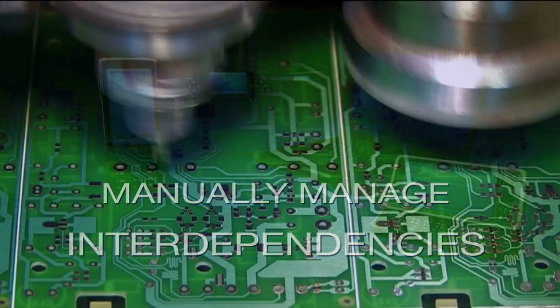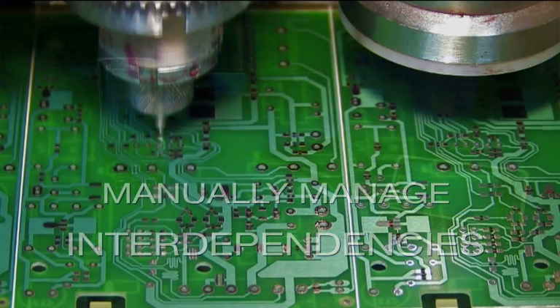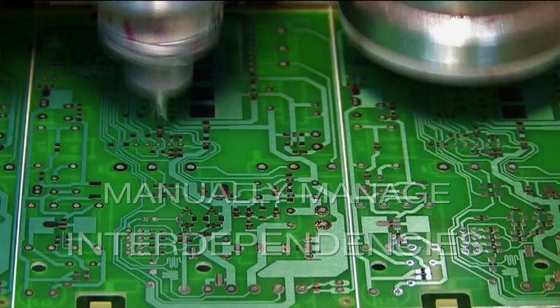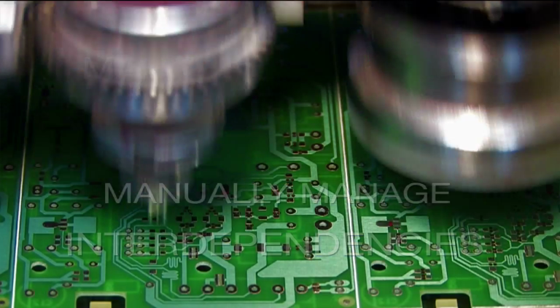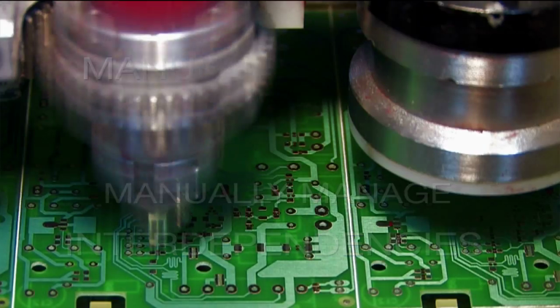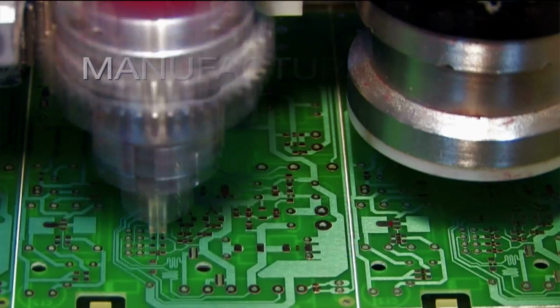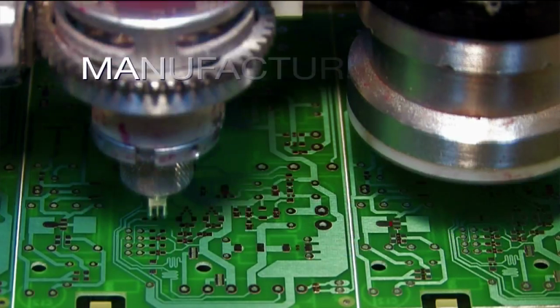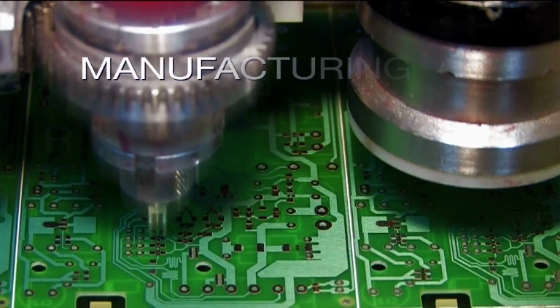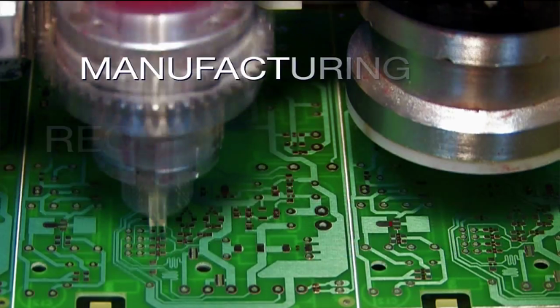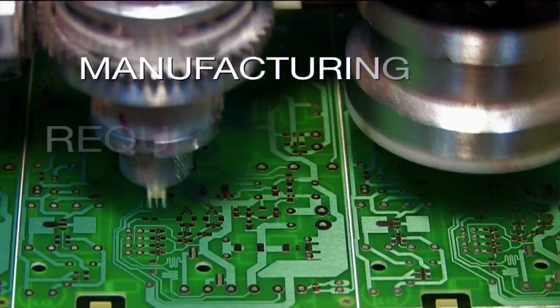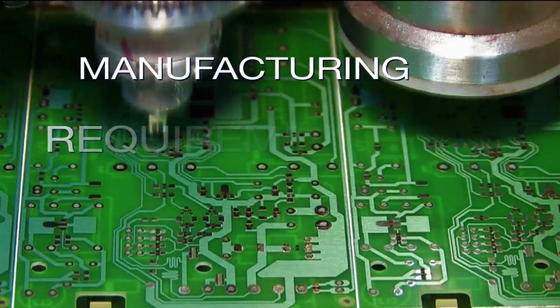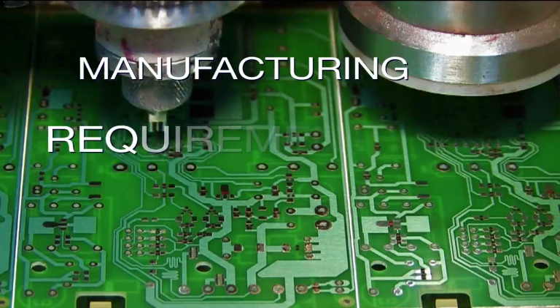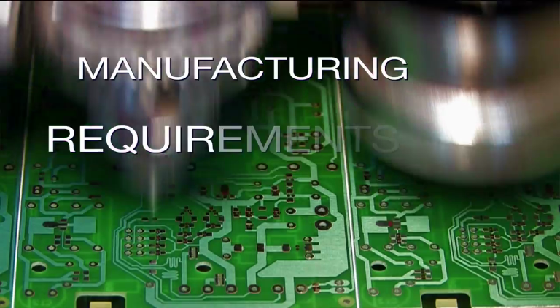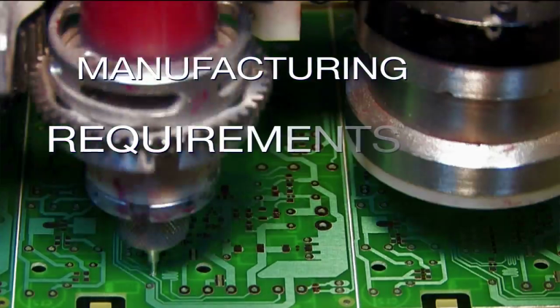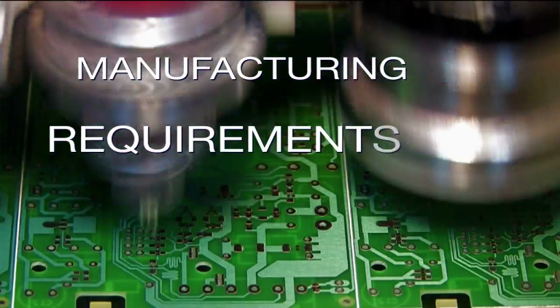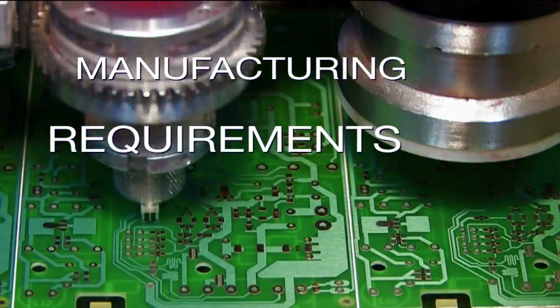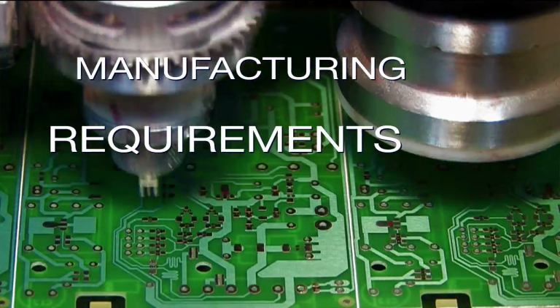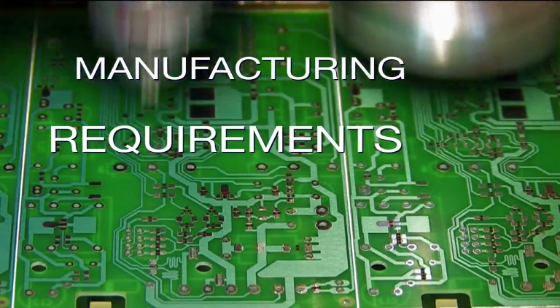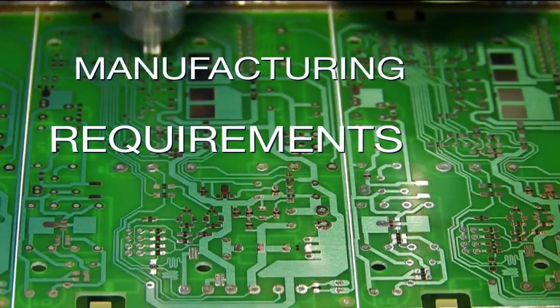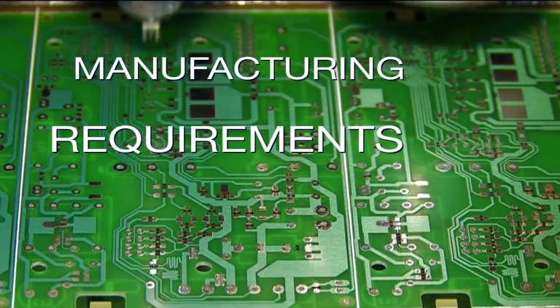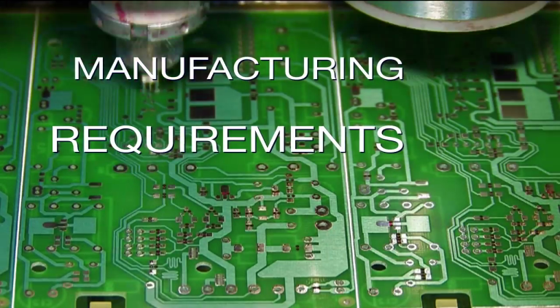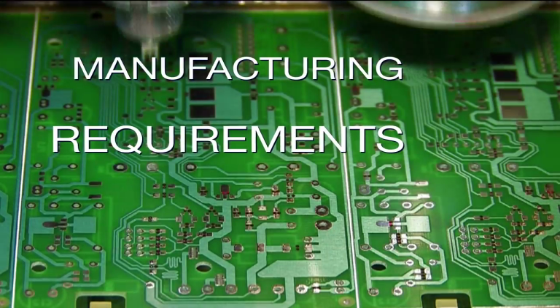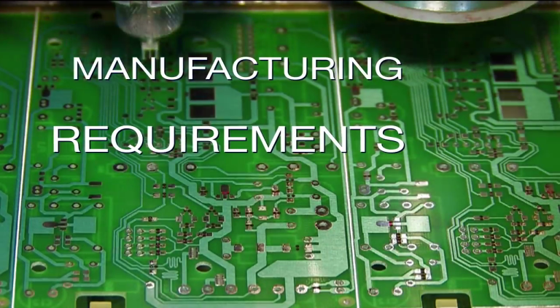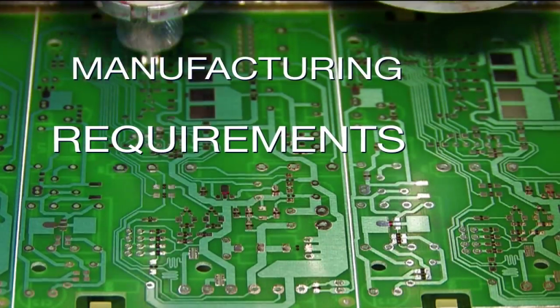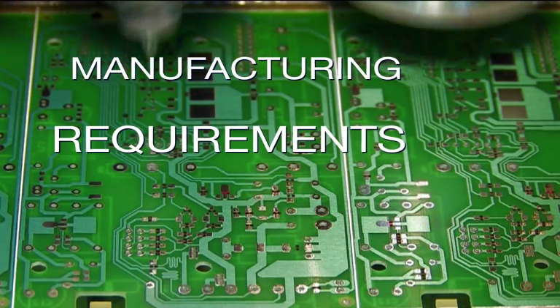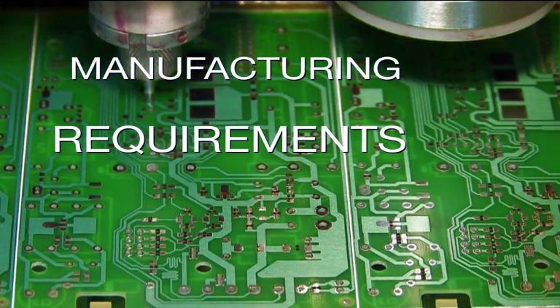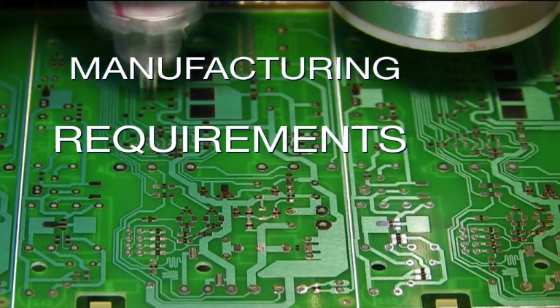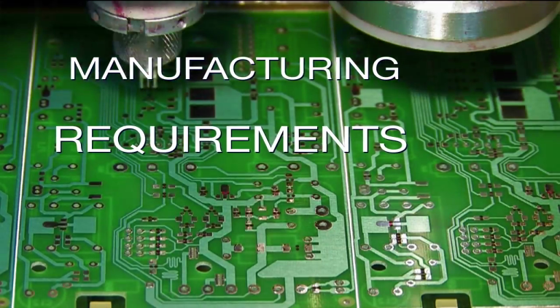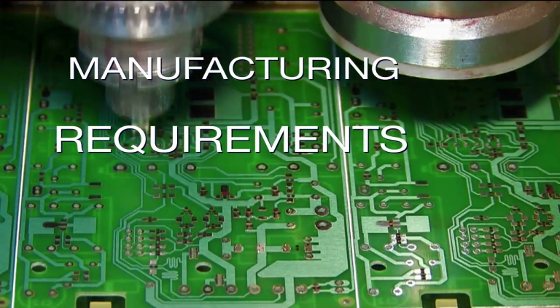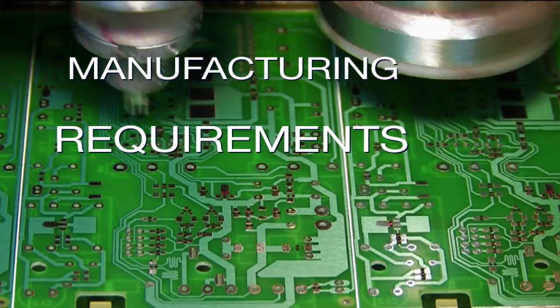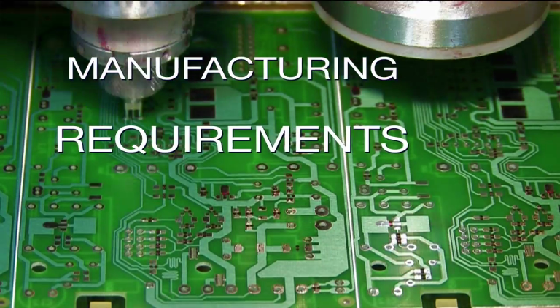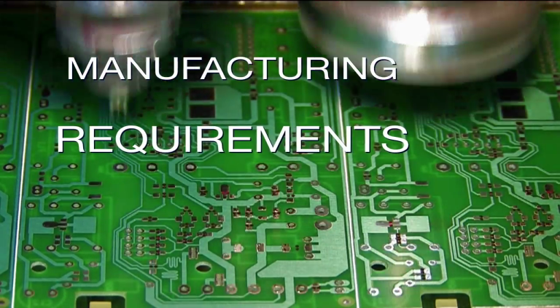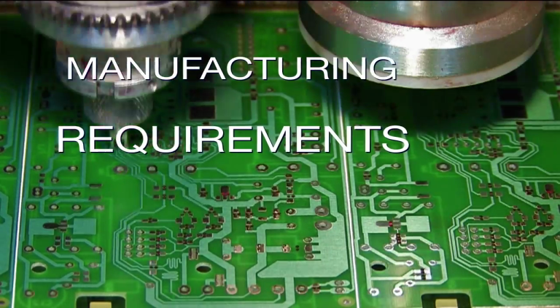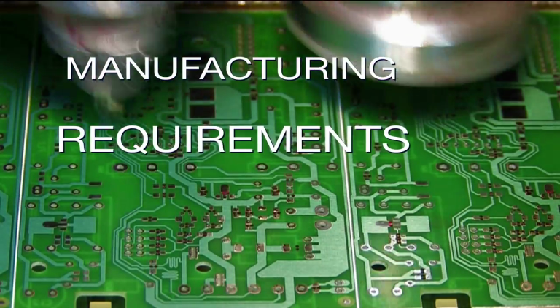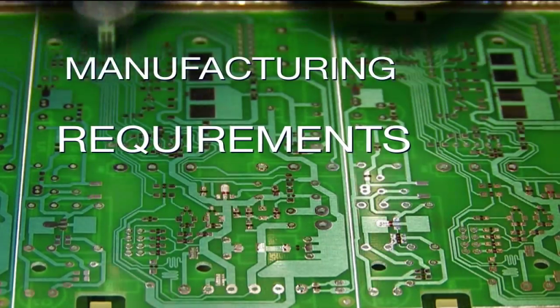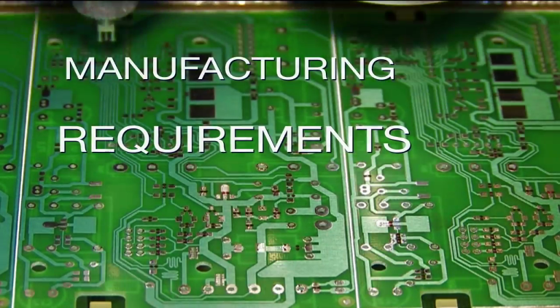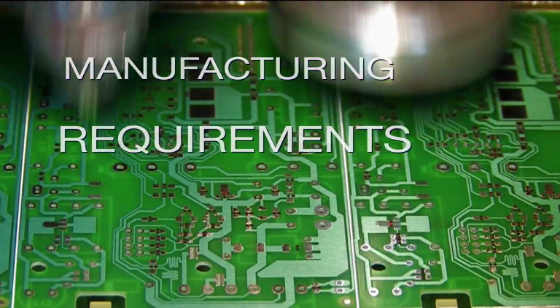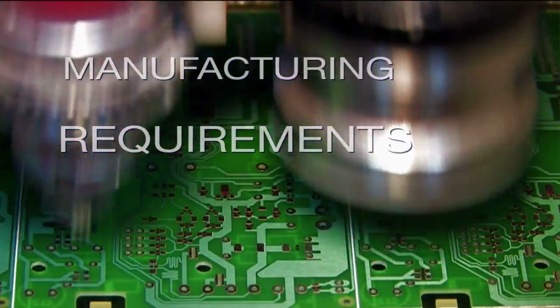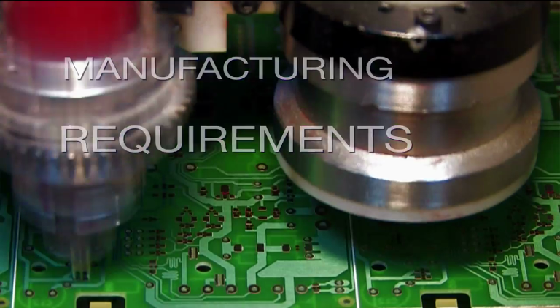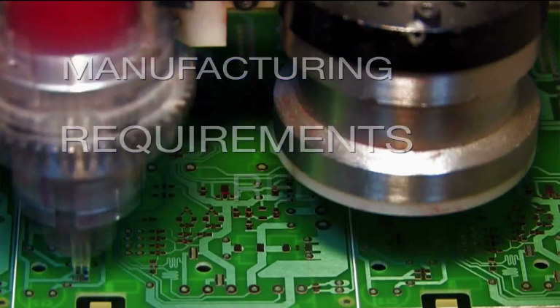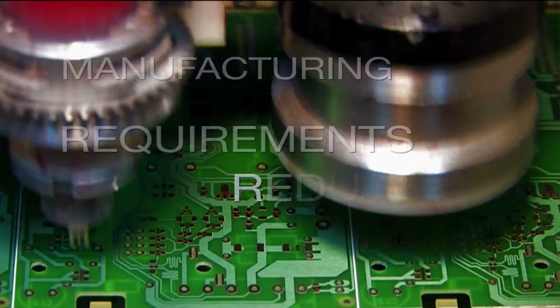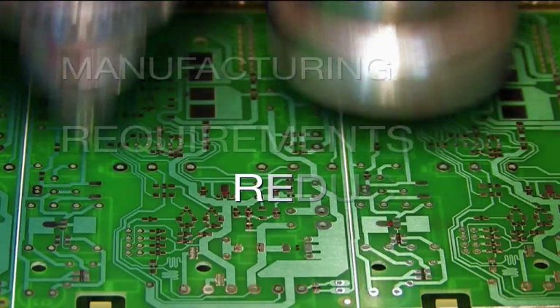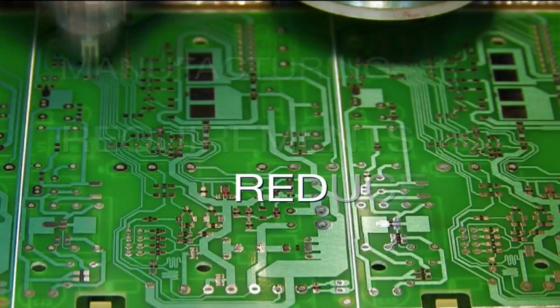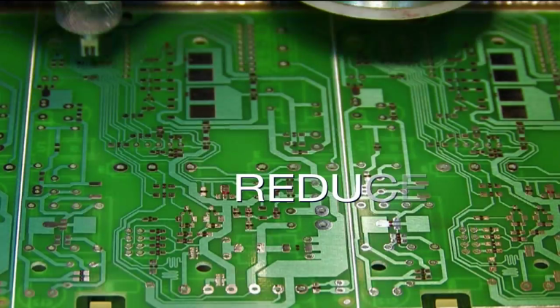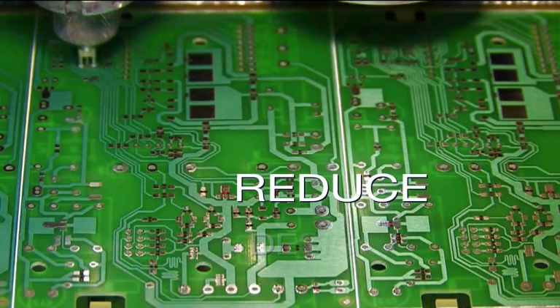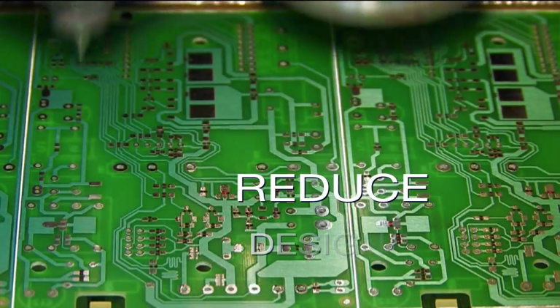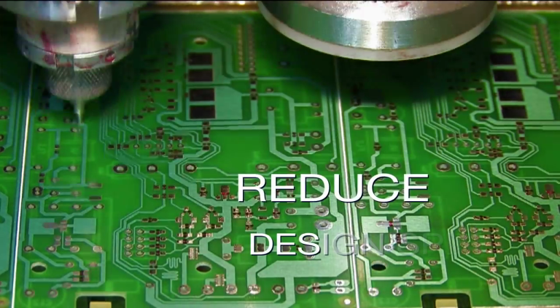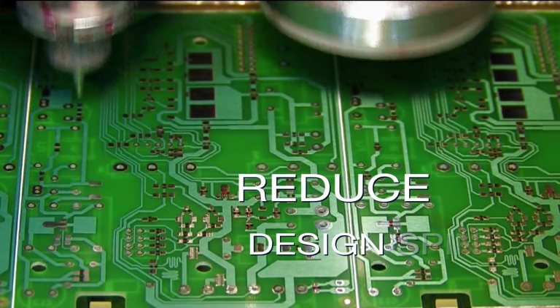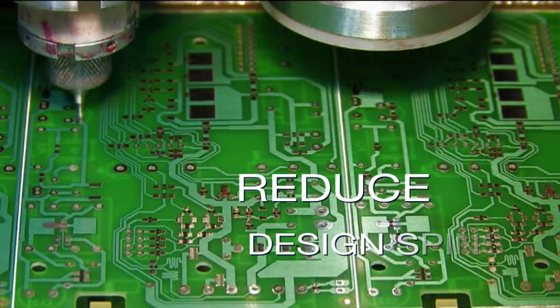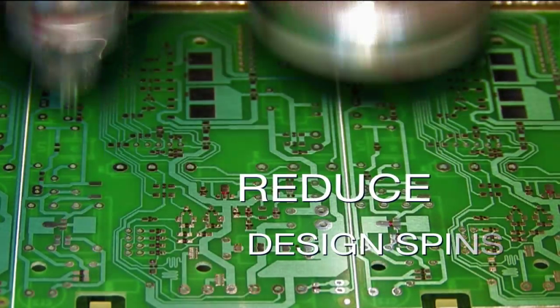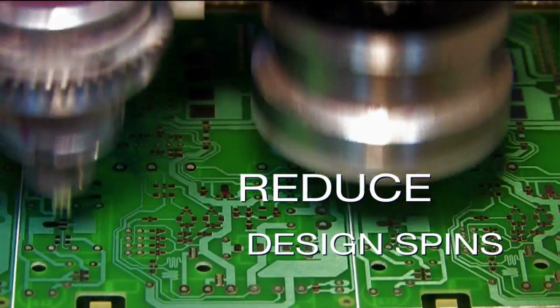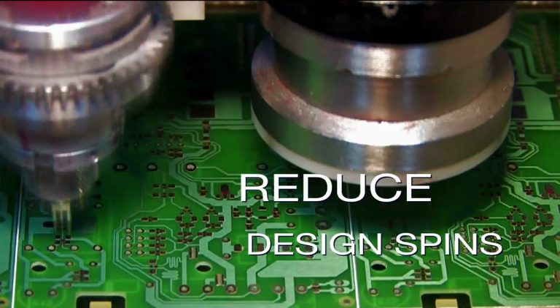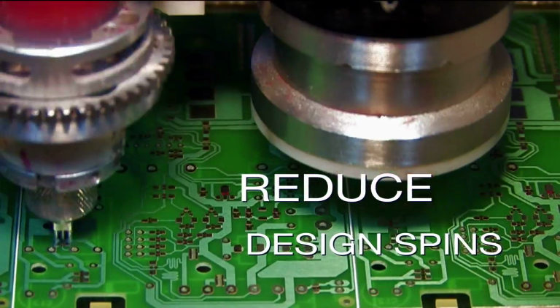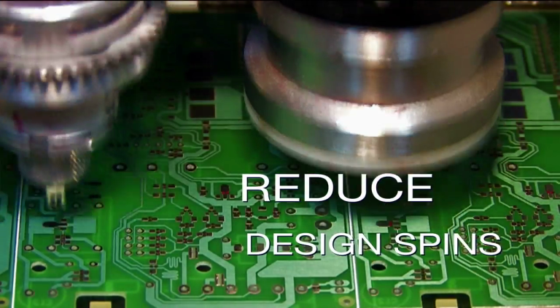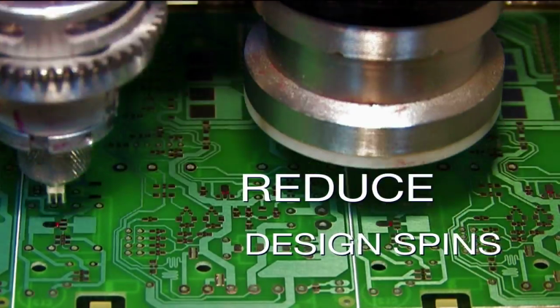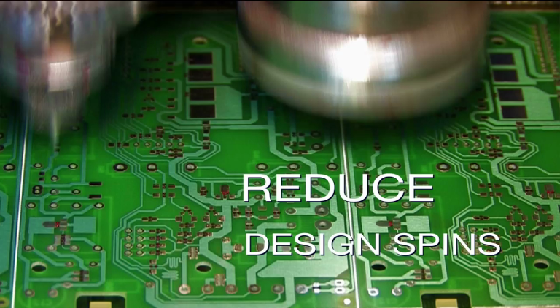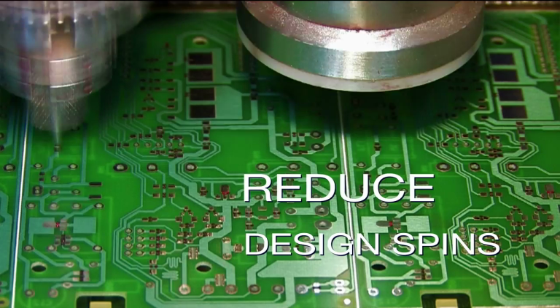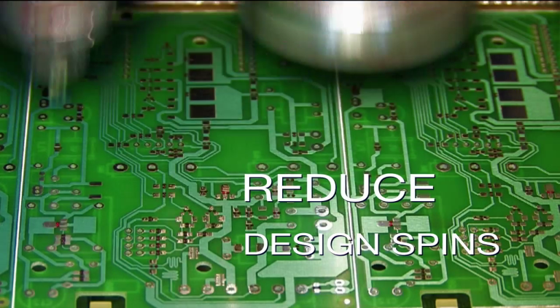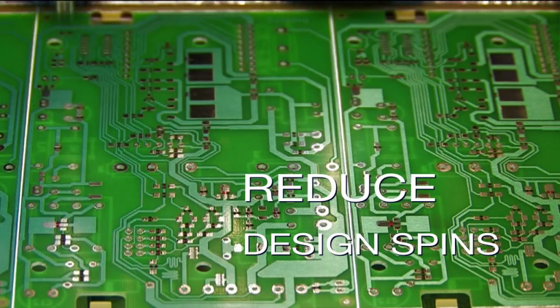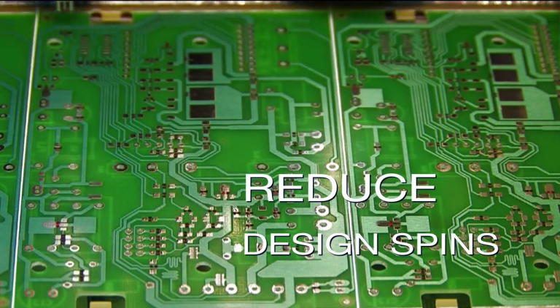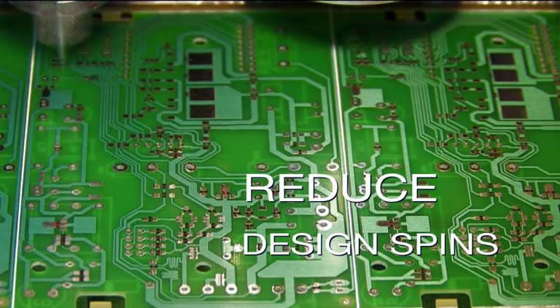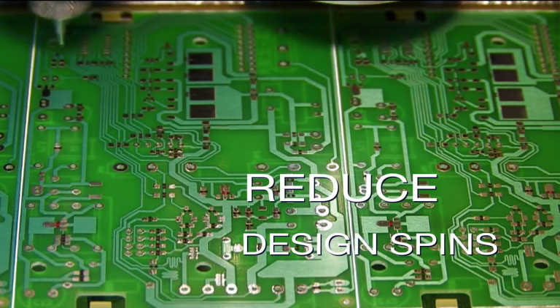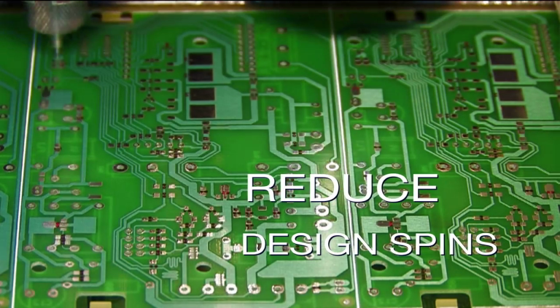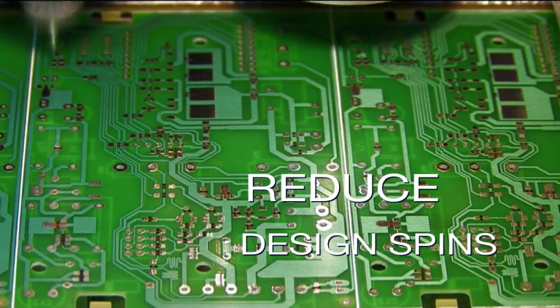Then there is the need to manage manufacturing requirements from the start of the design process in order to reduce costly design spins.